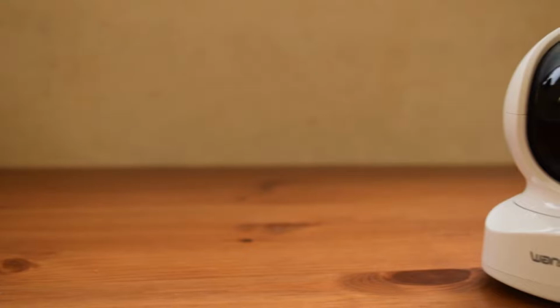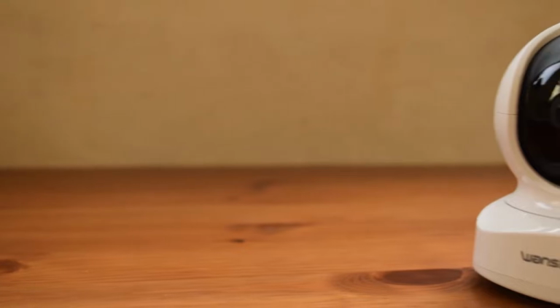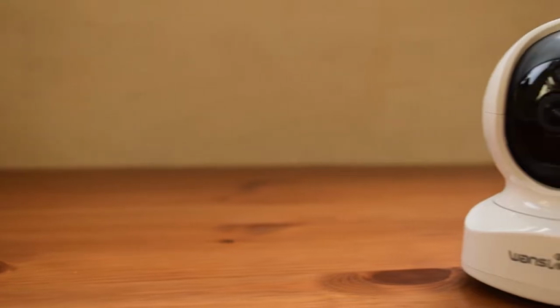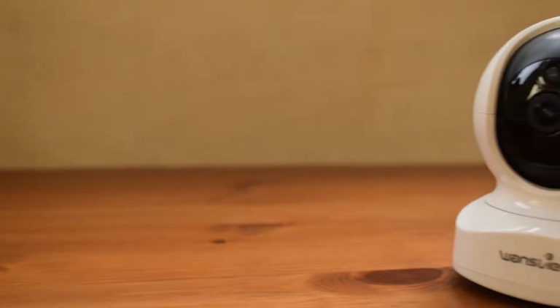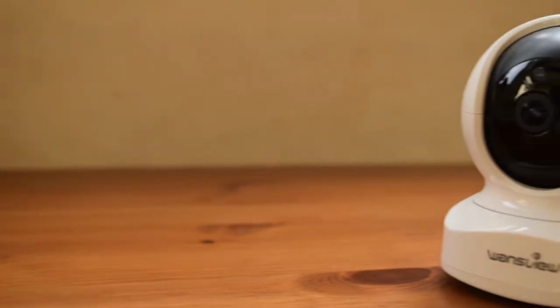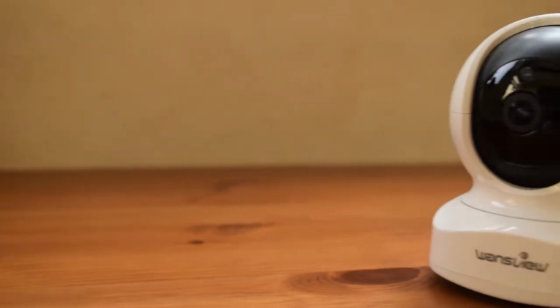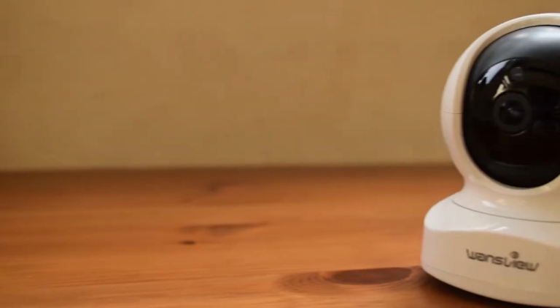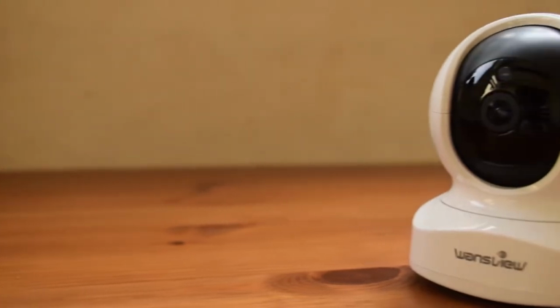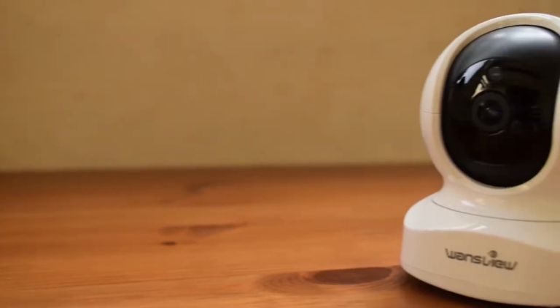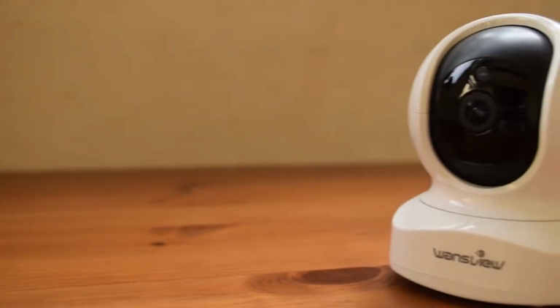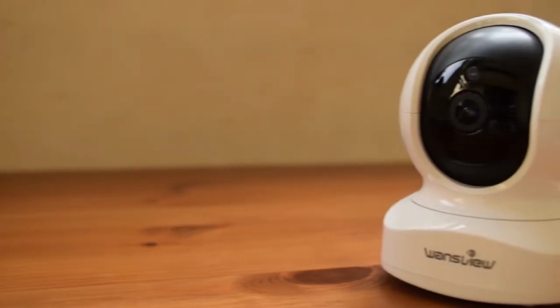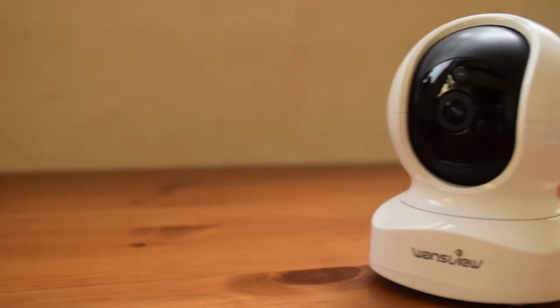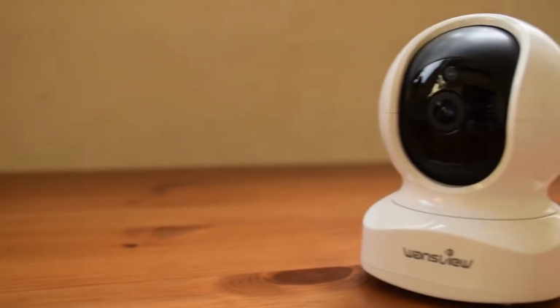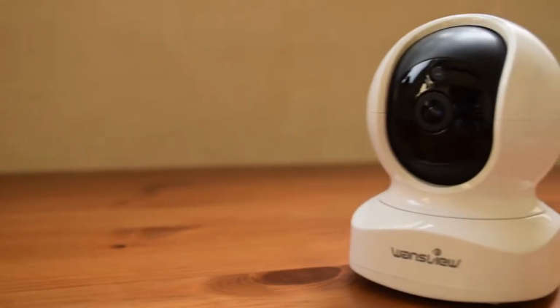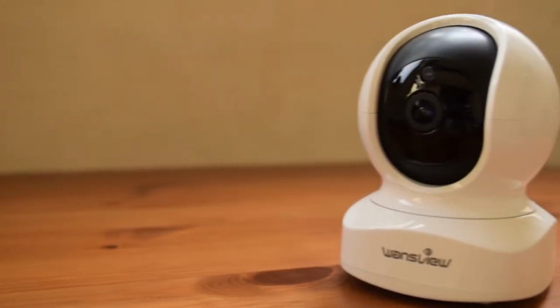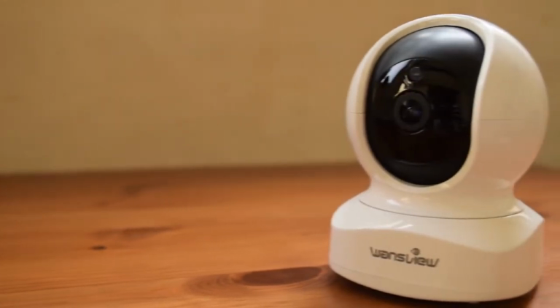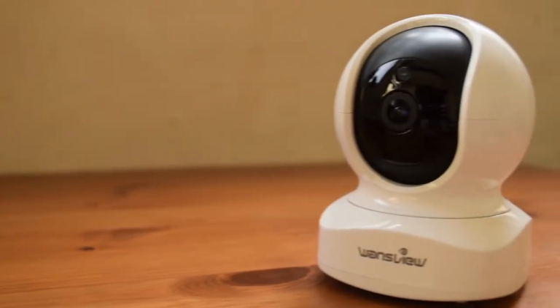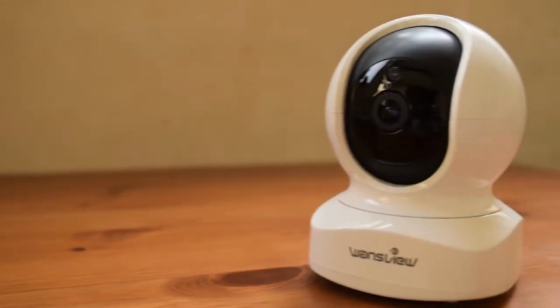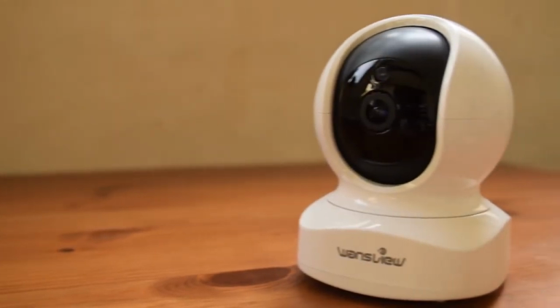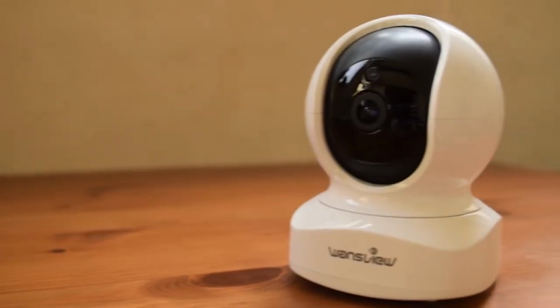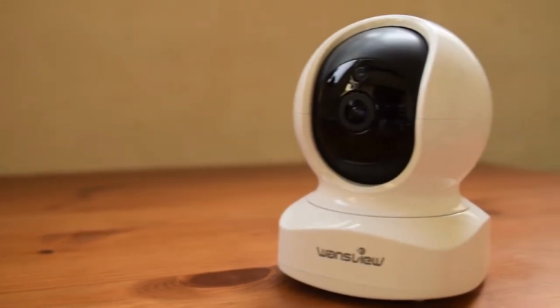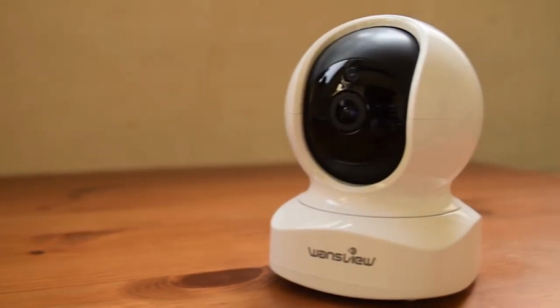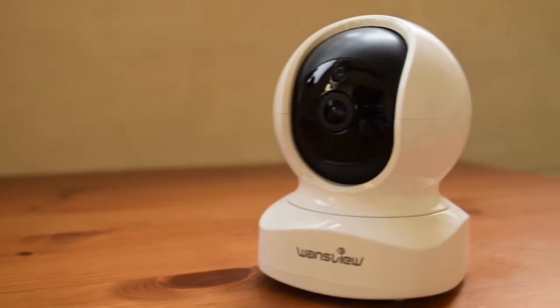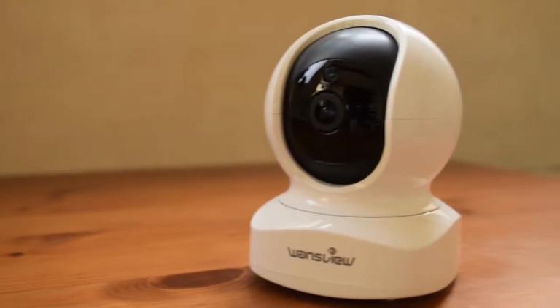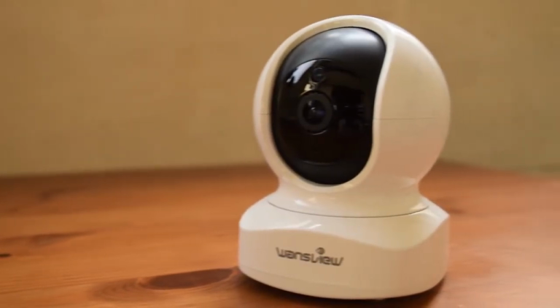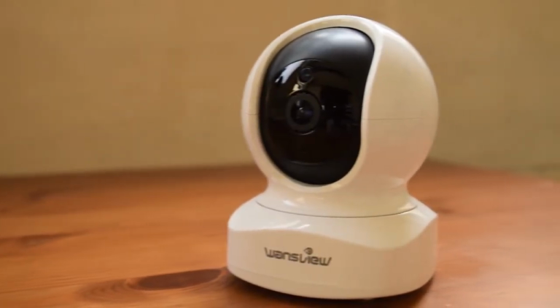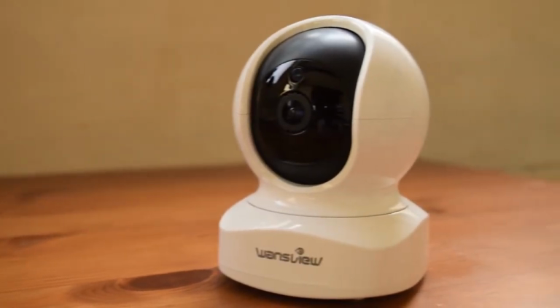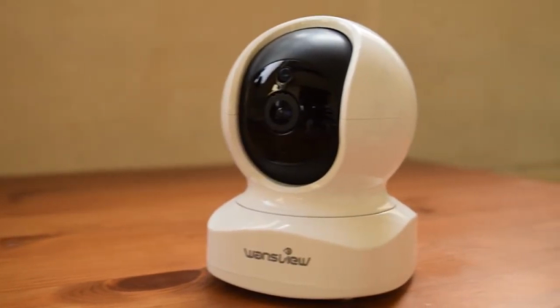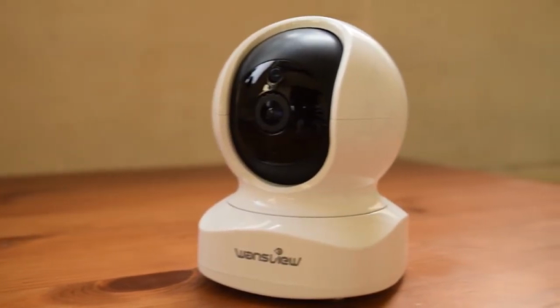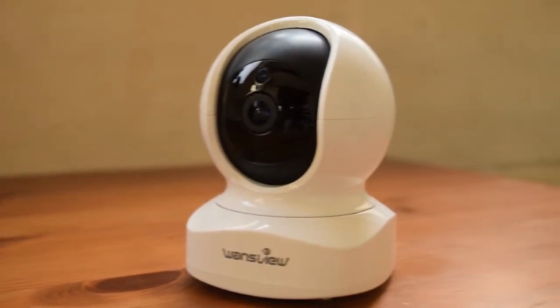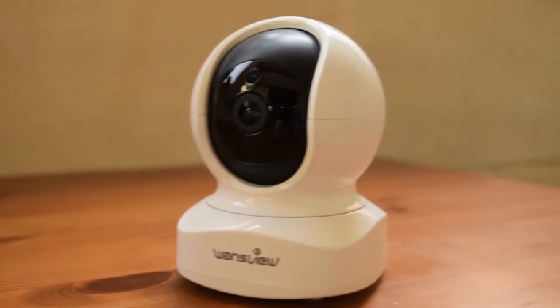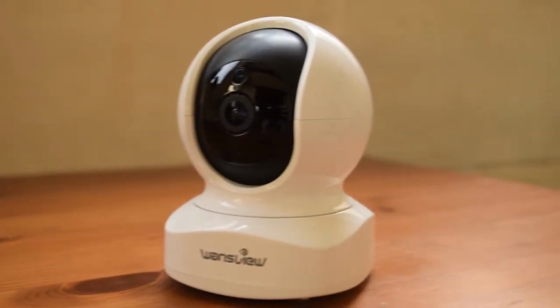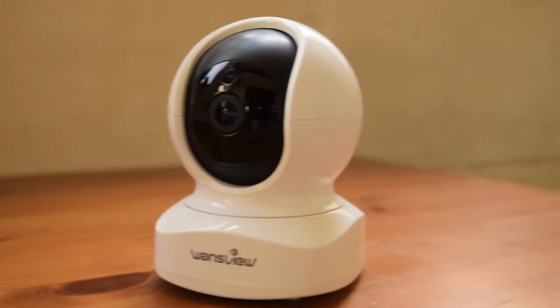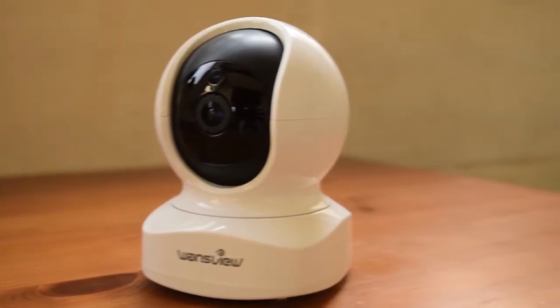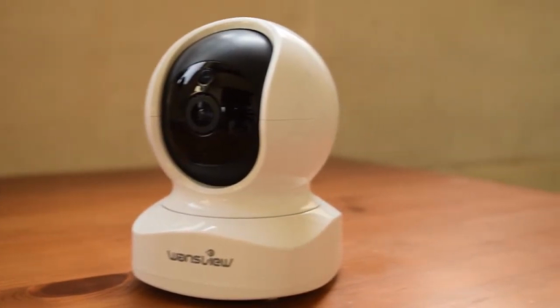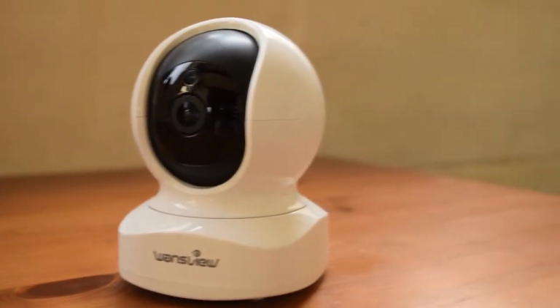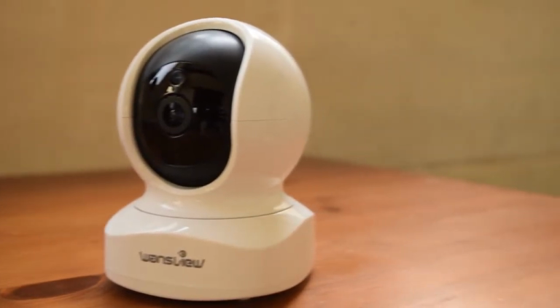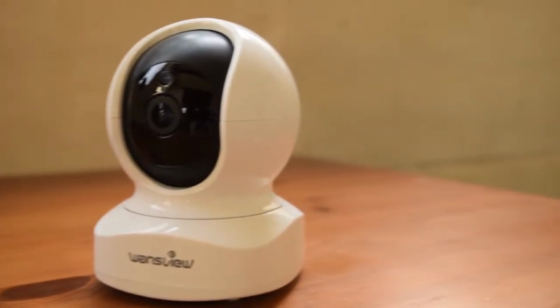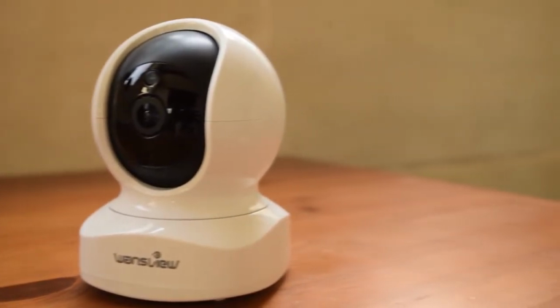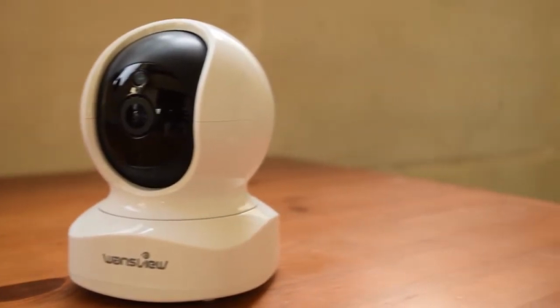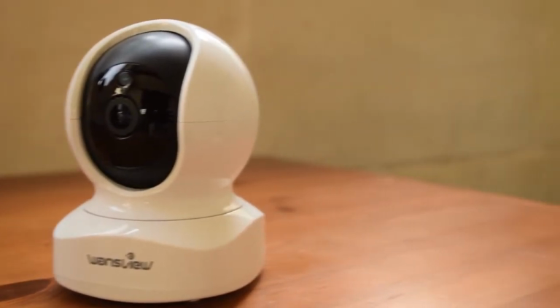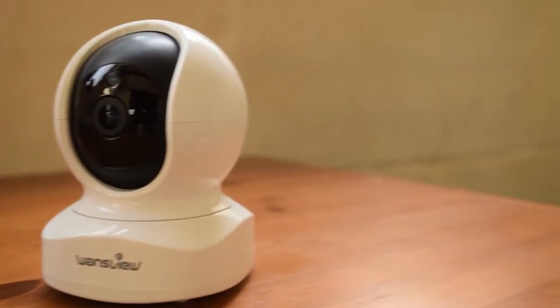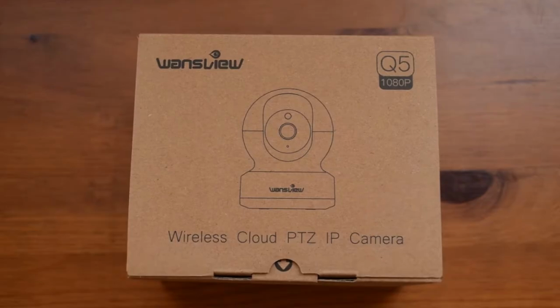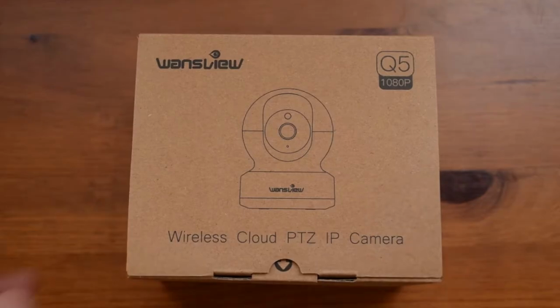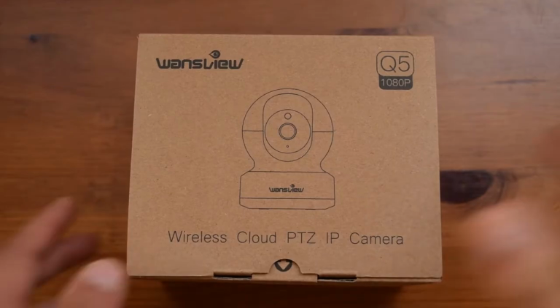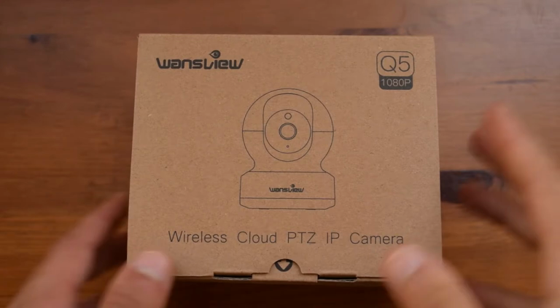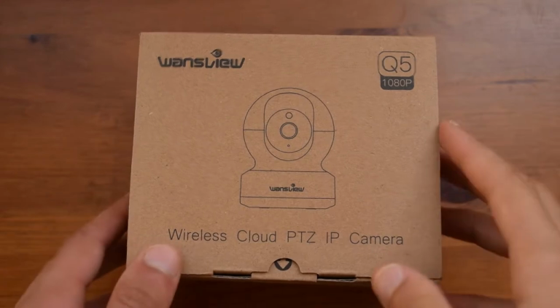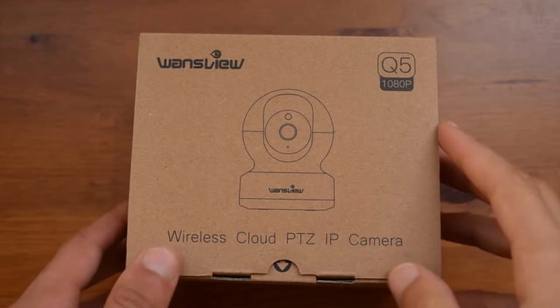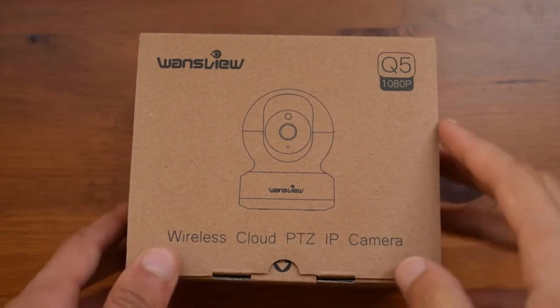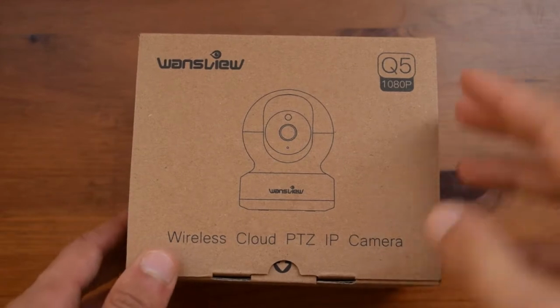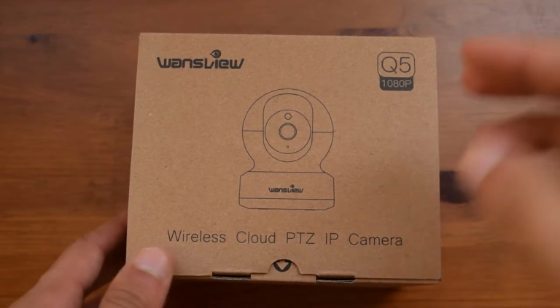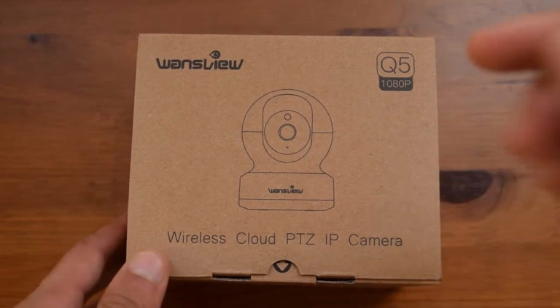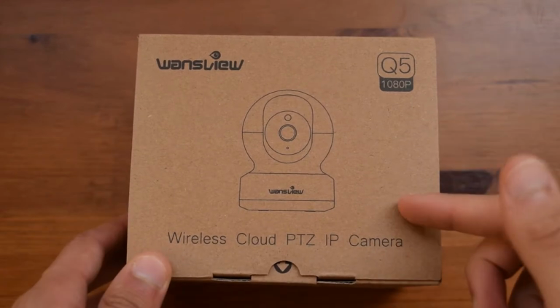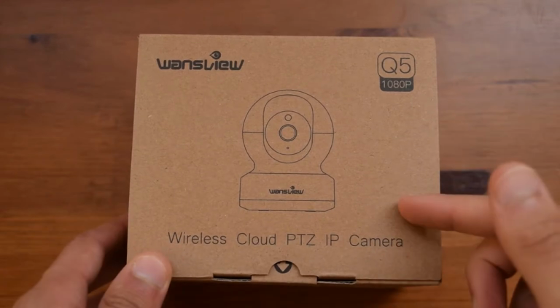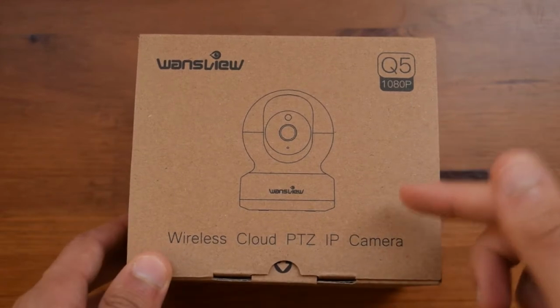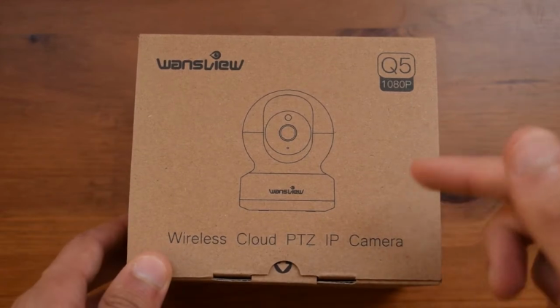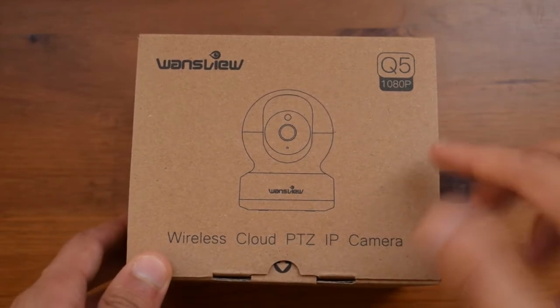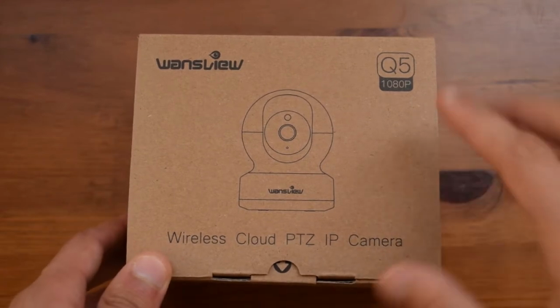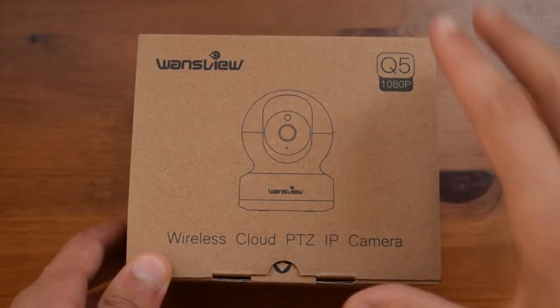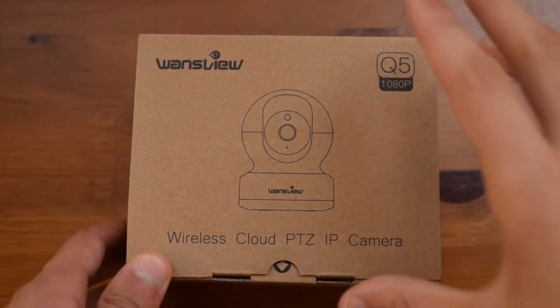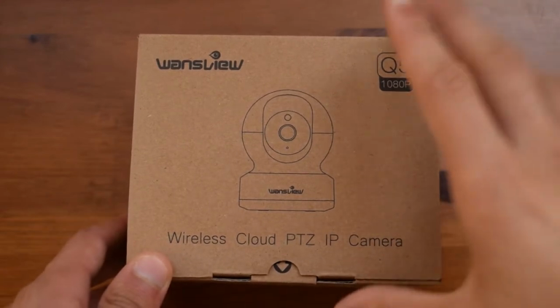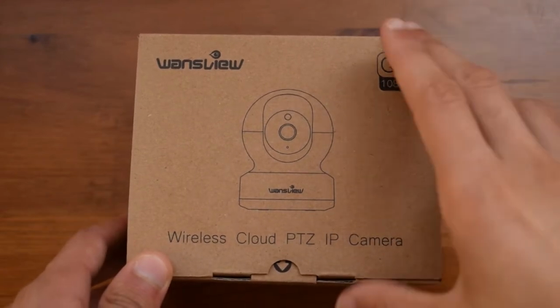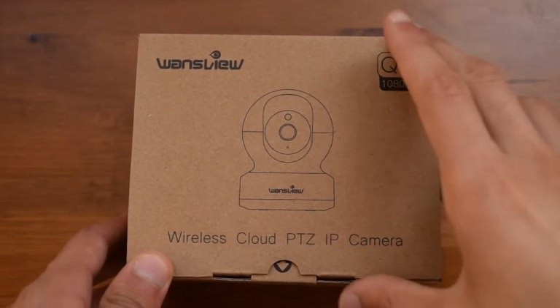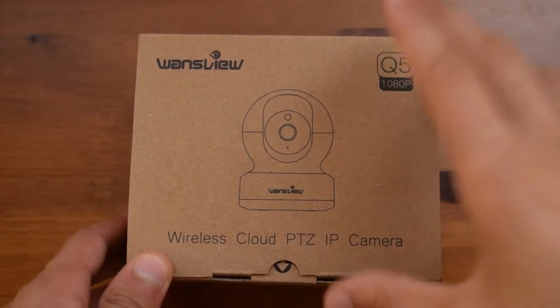Hello there guys, it's CoolFoxWare here and today I'm bringing you an unboxing and review of the Wensview wireless internet camera.